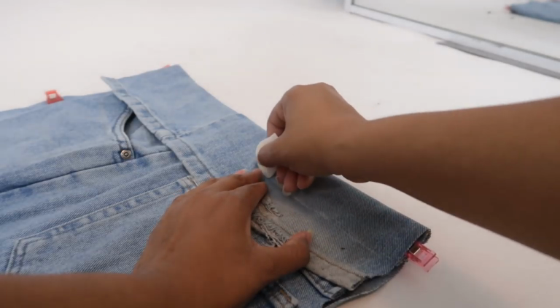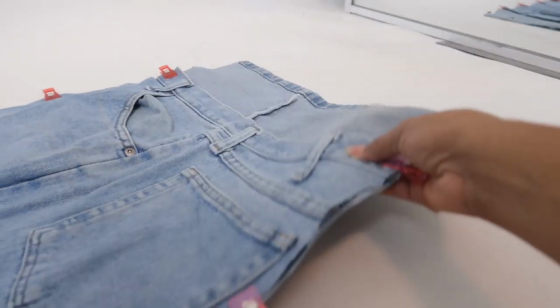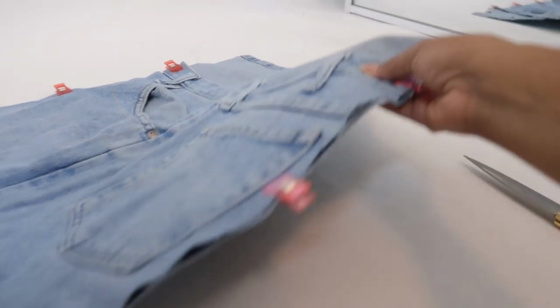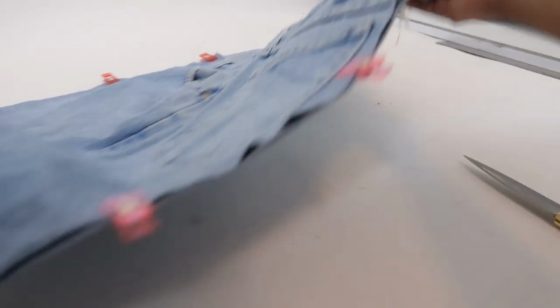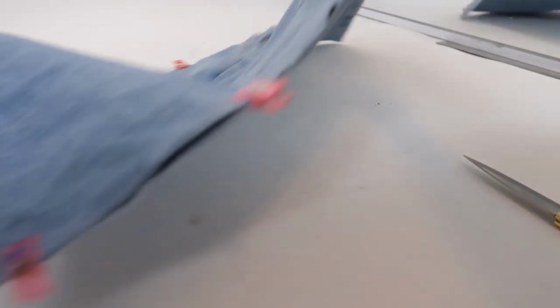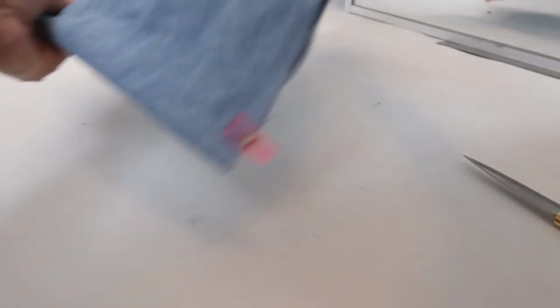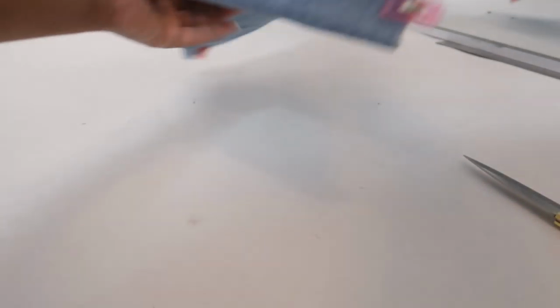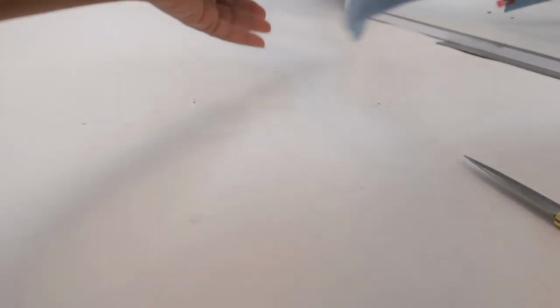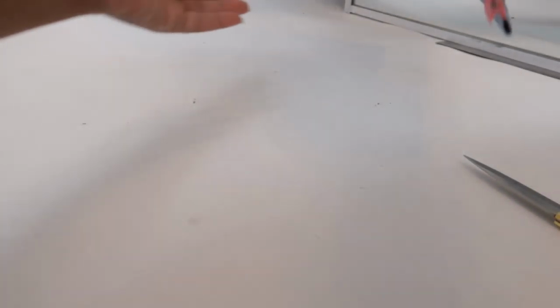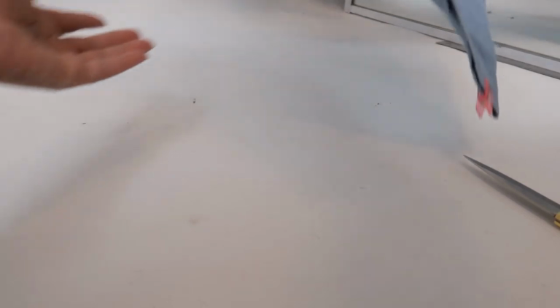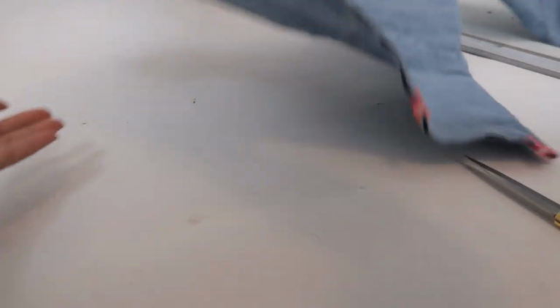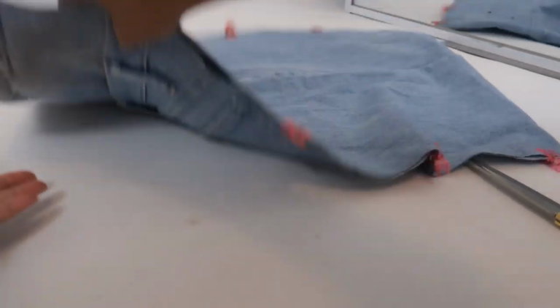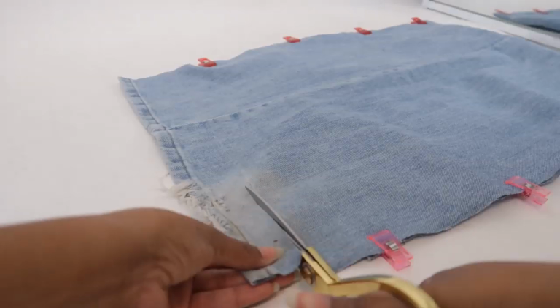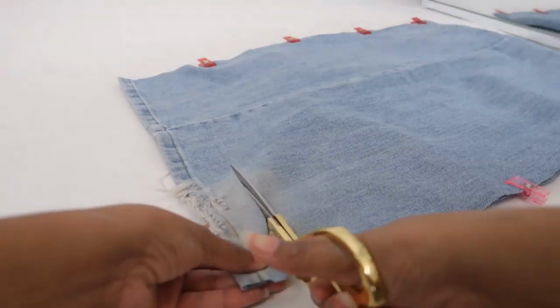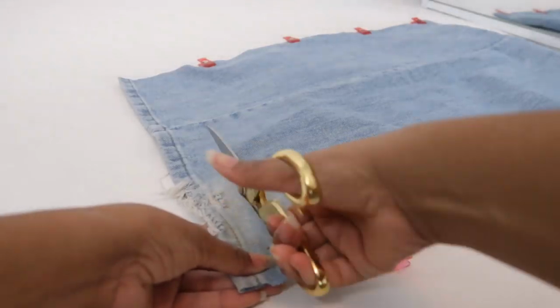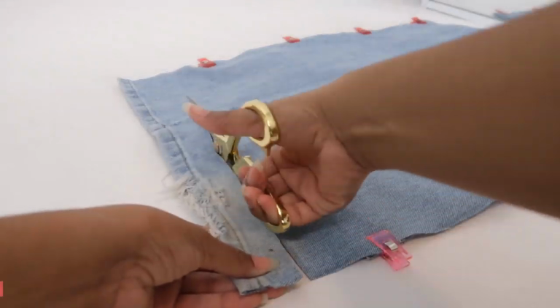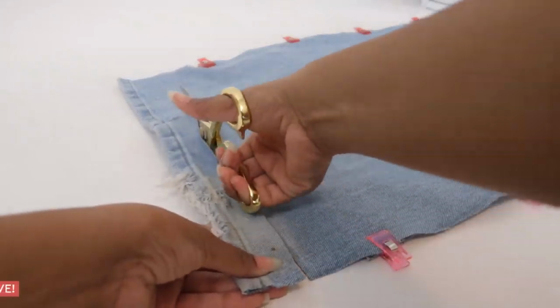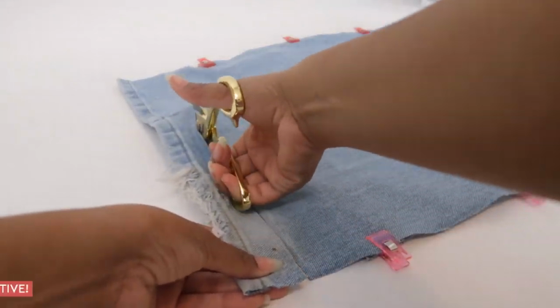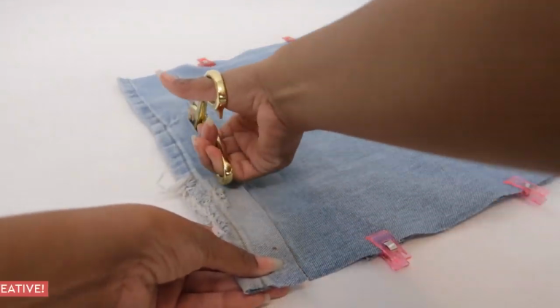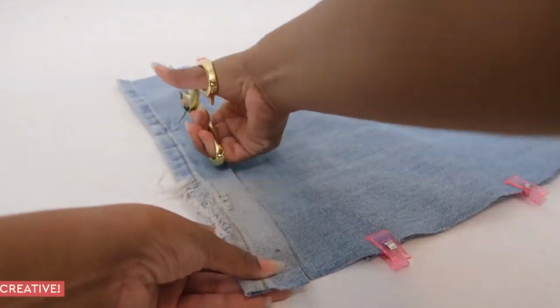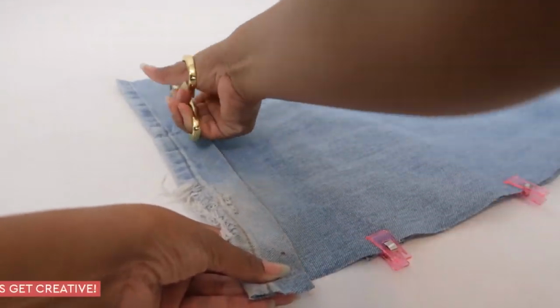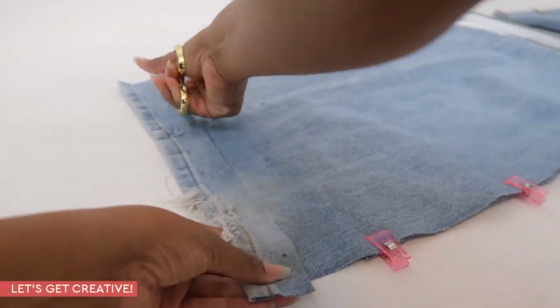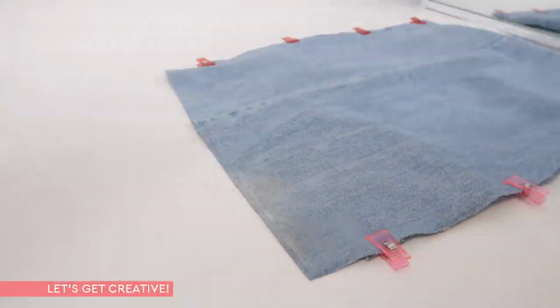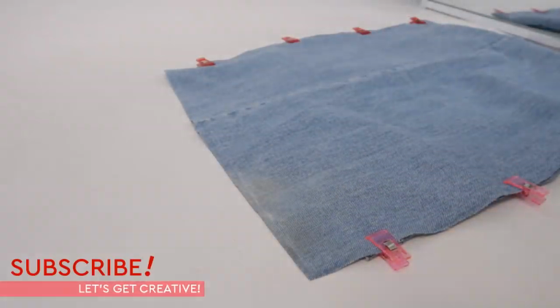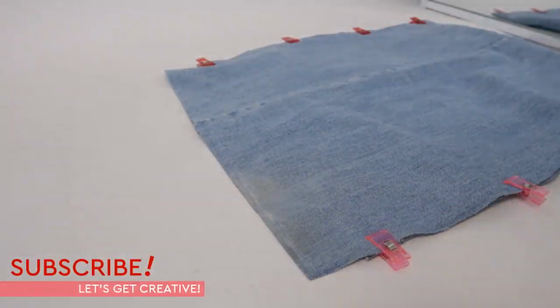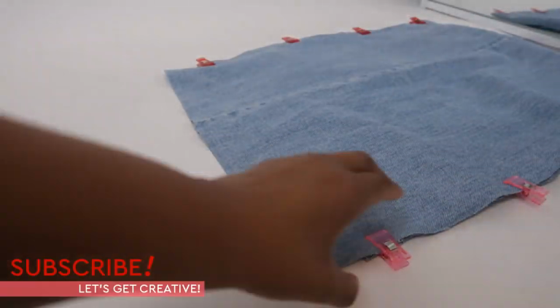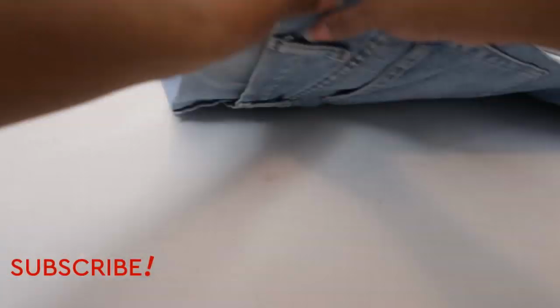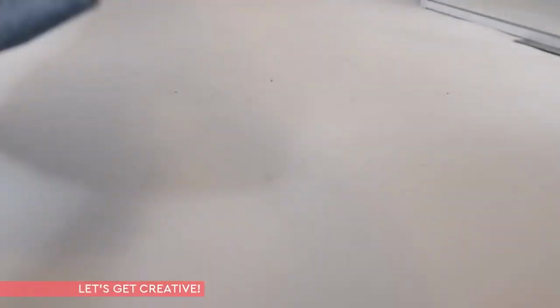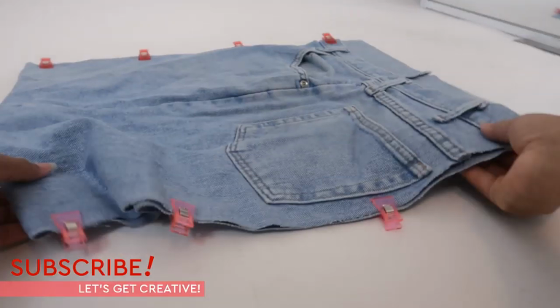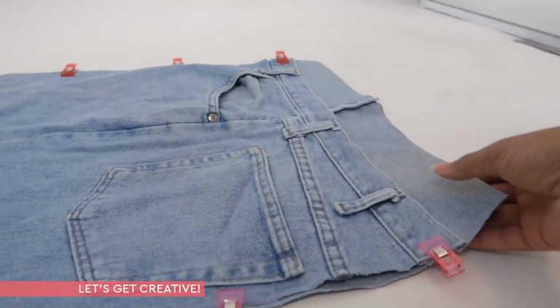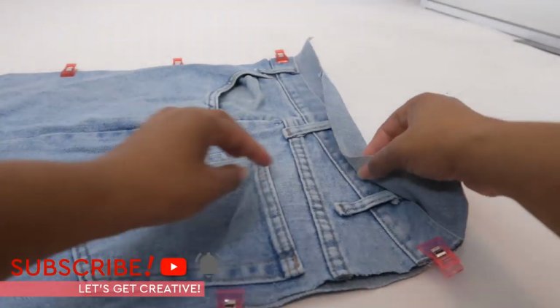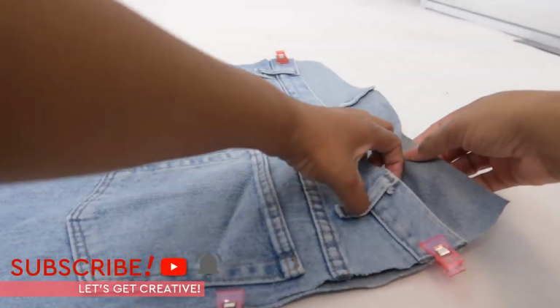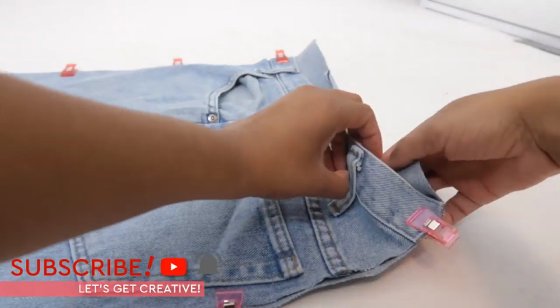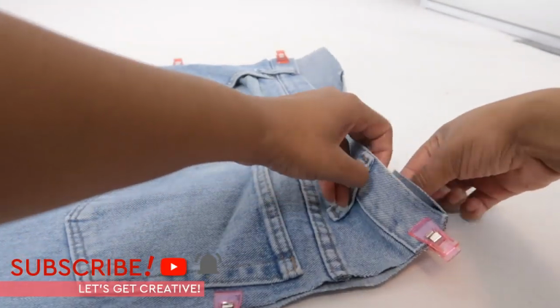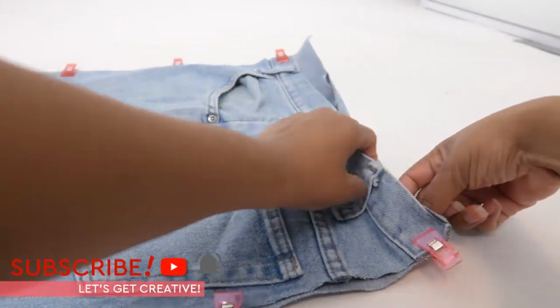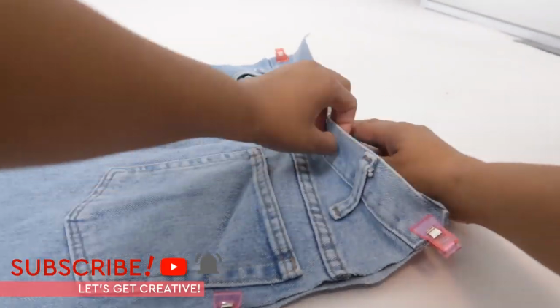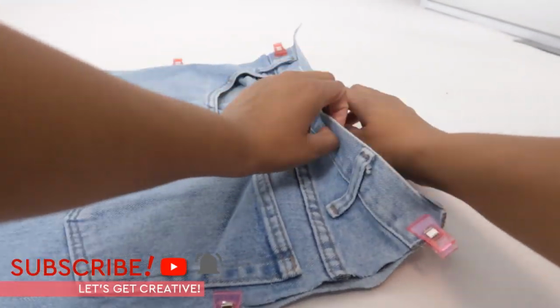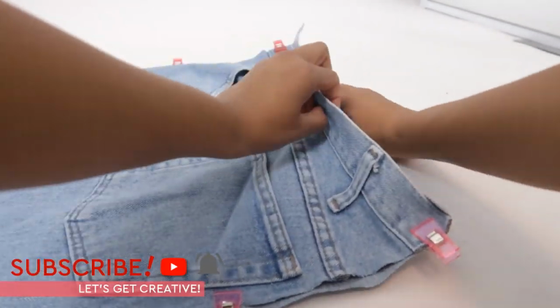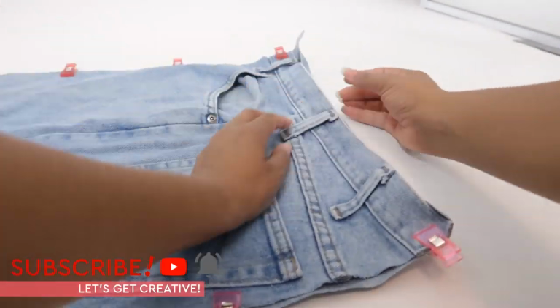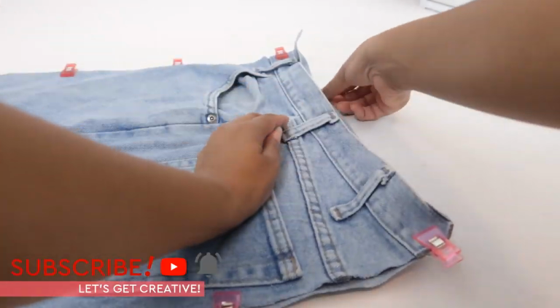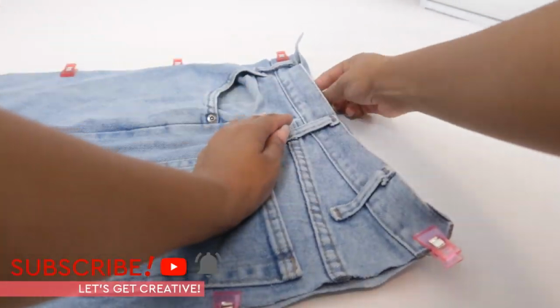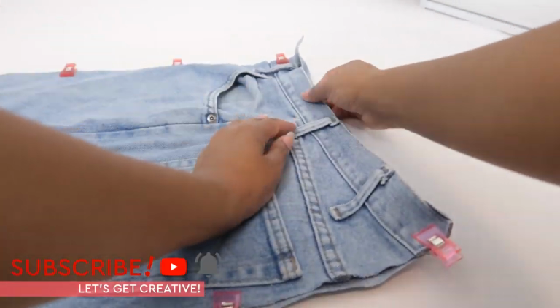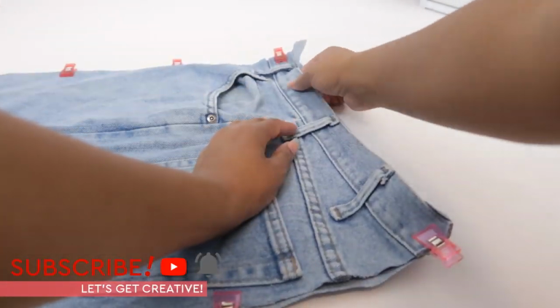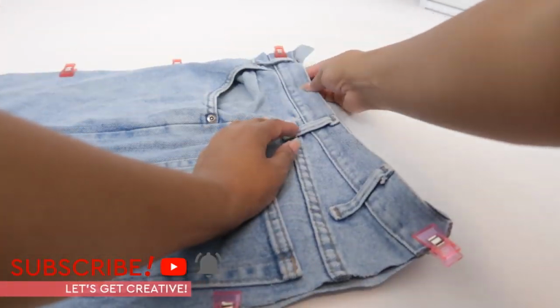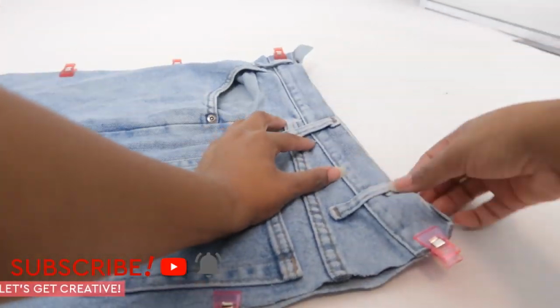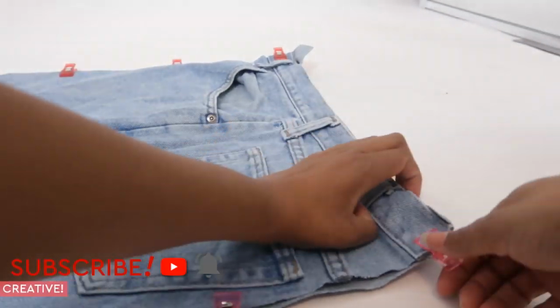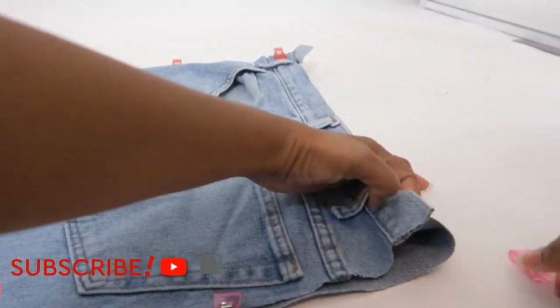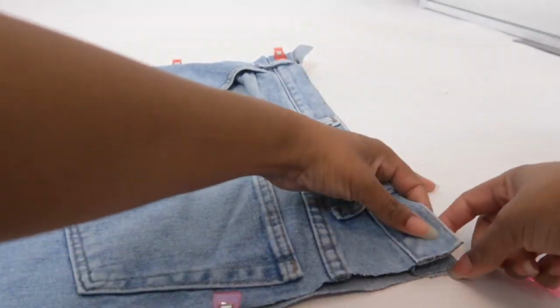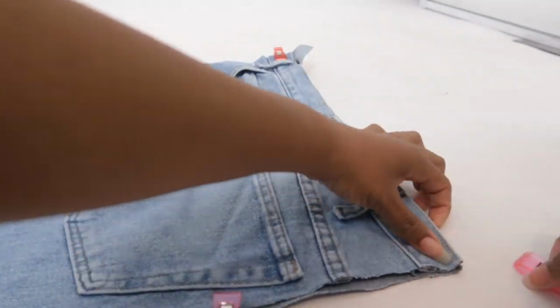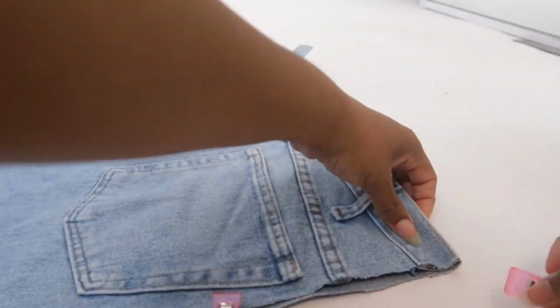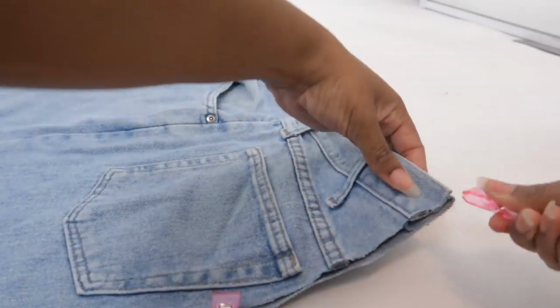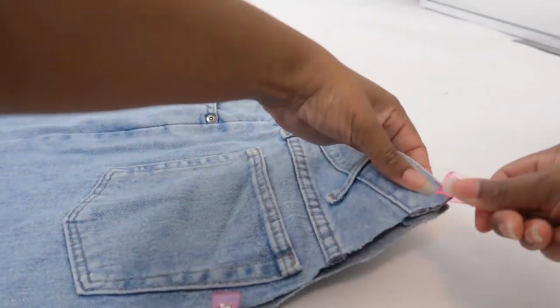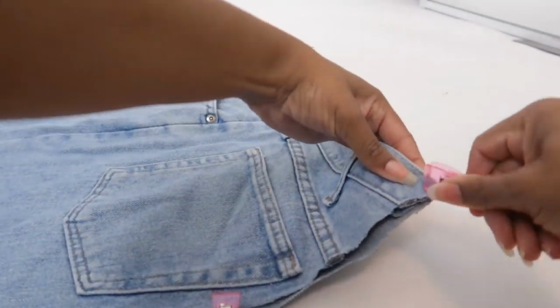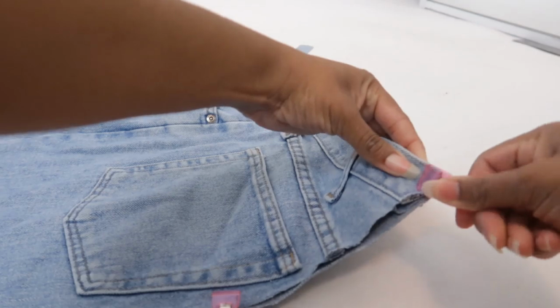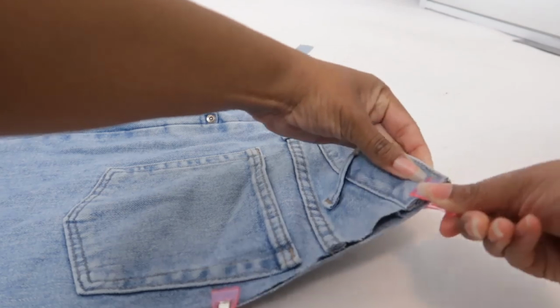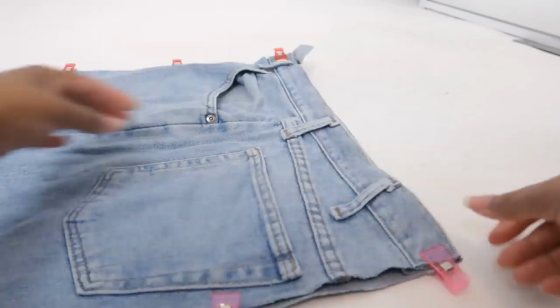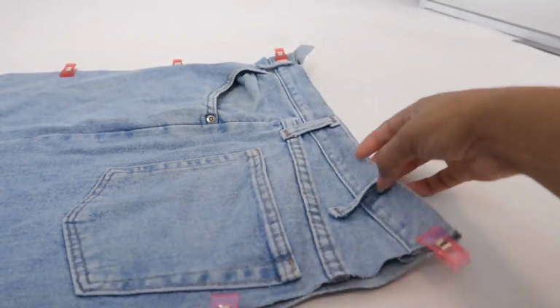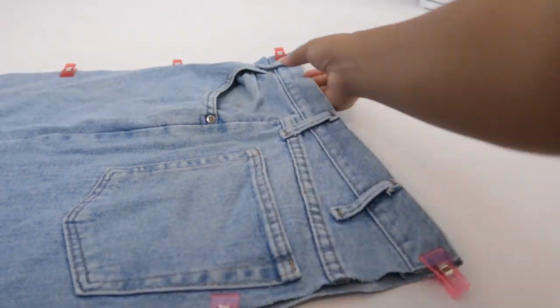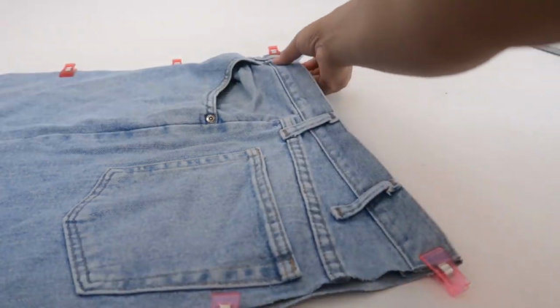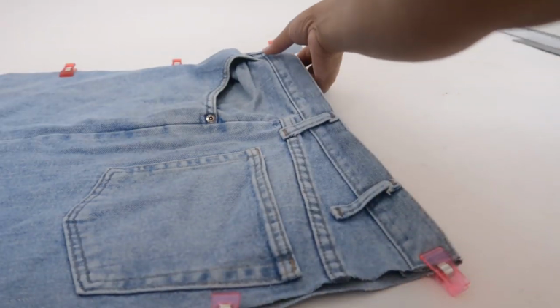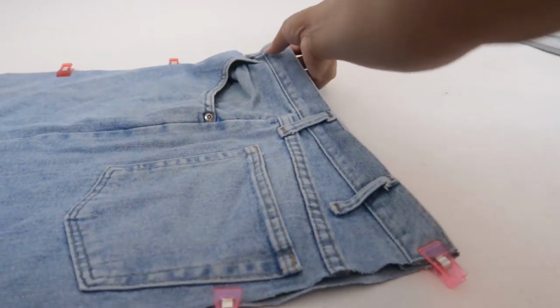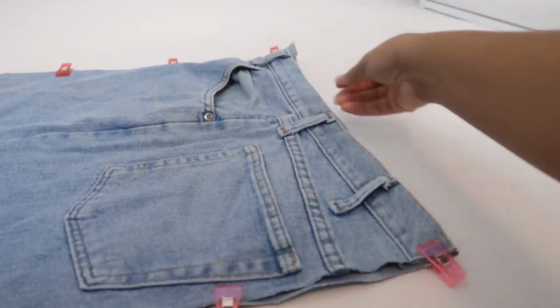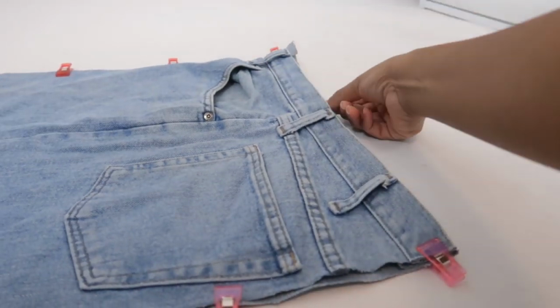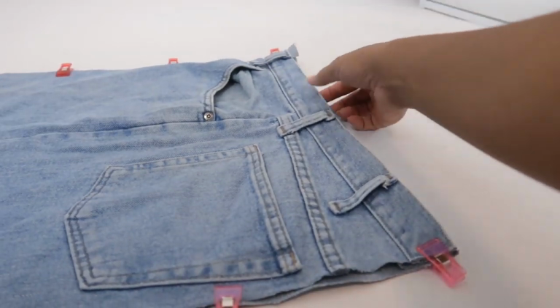Then I'll cut off what used to be the hem of the pants because that end will be folded in and sewn down for the chain gathering at the opening of the bag.